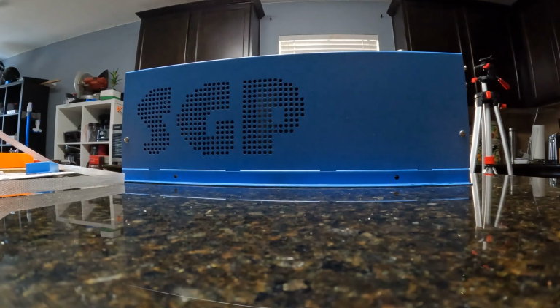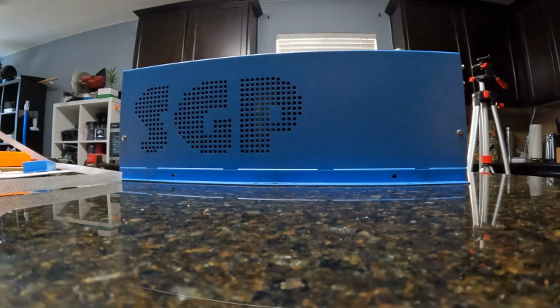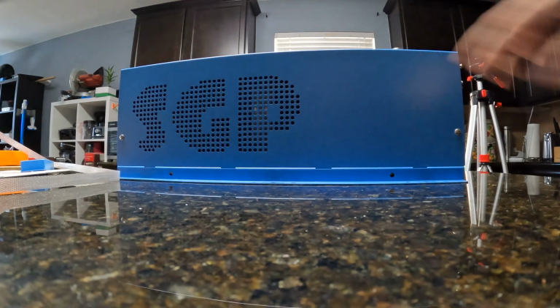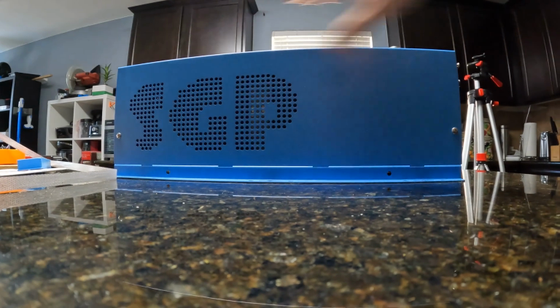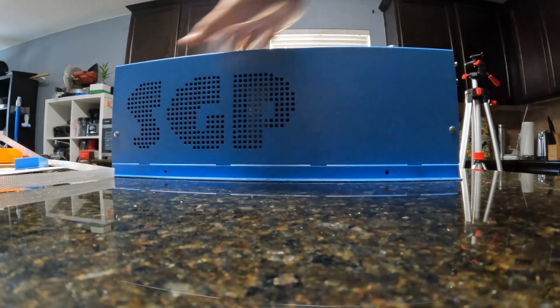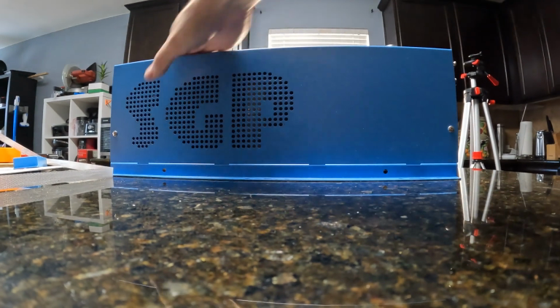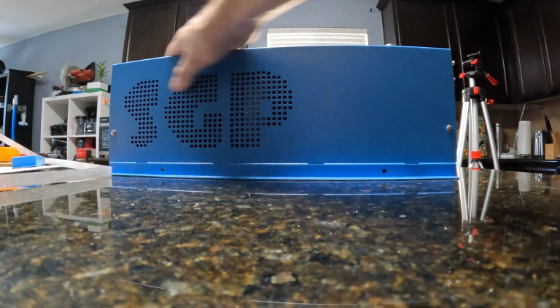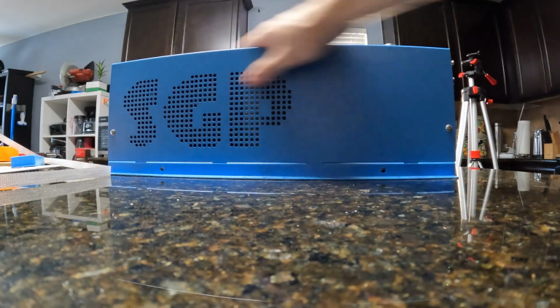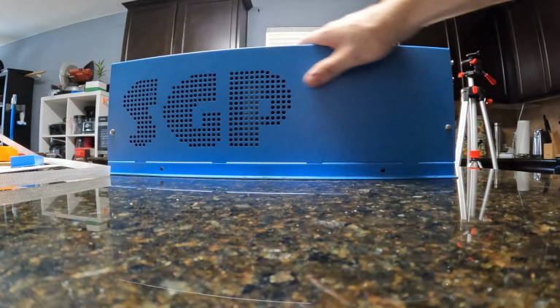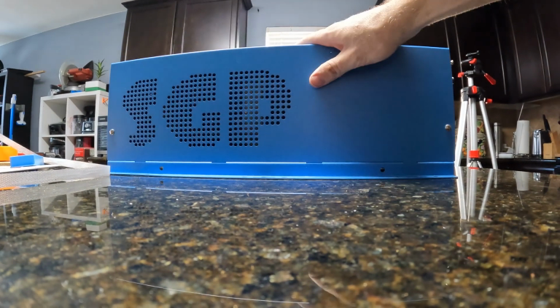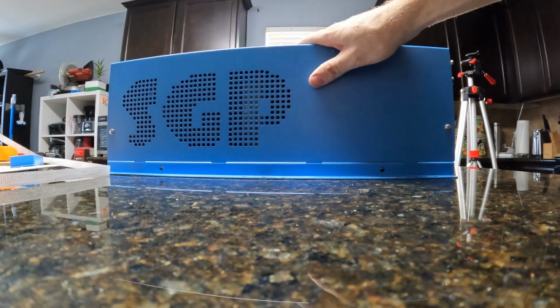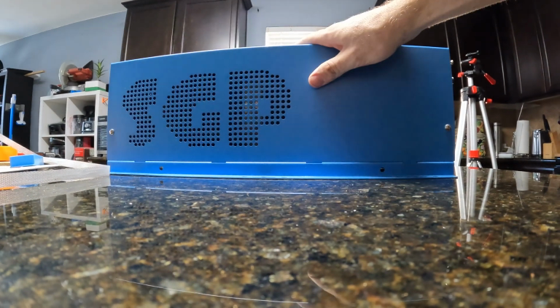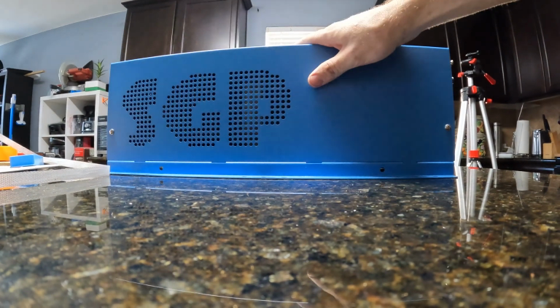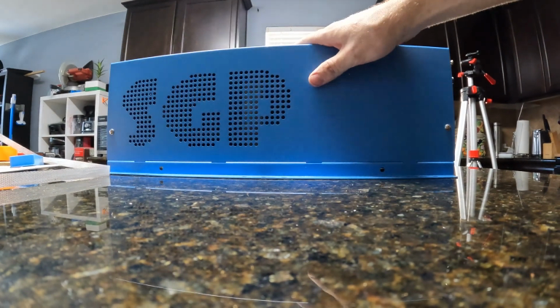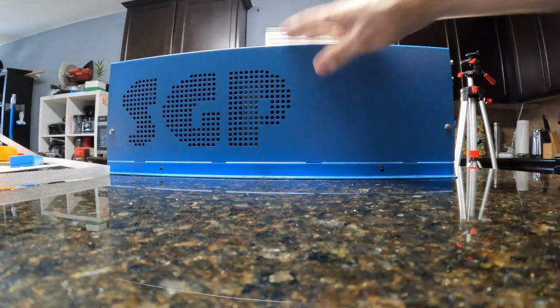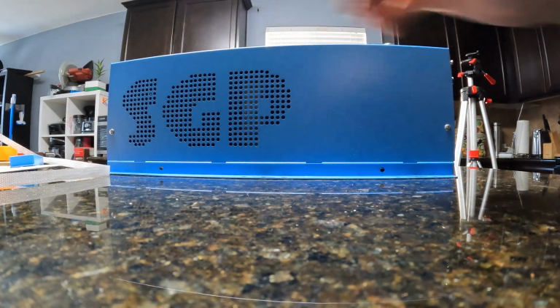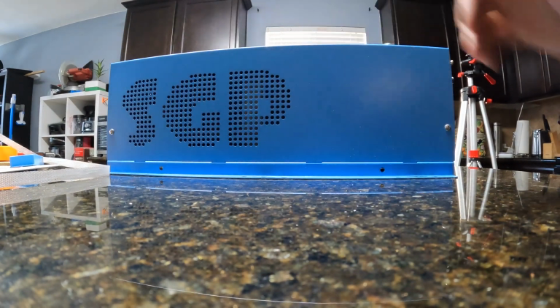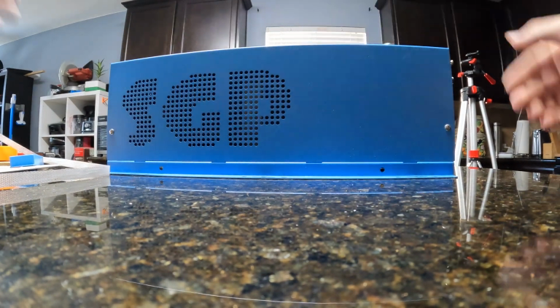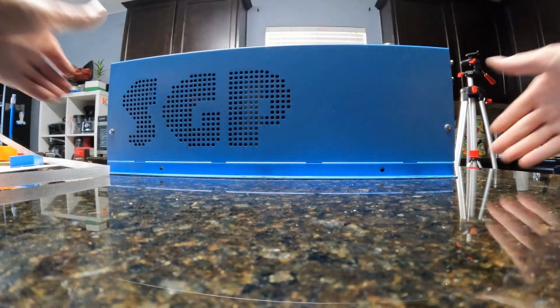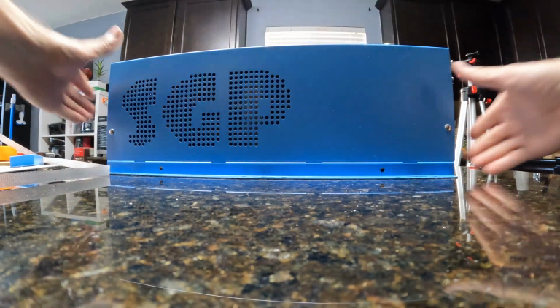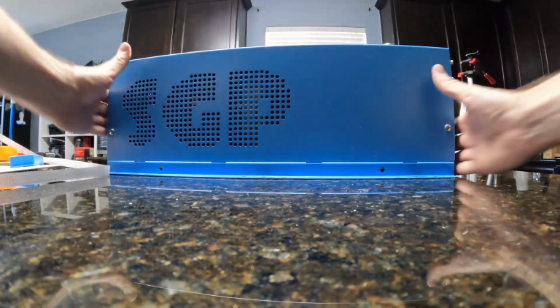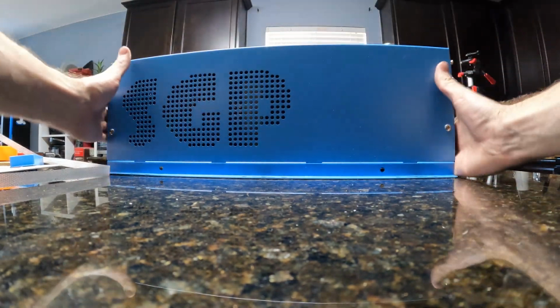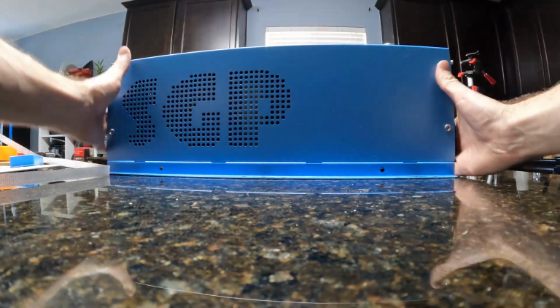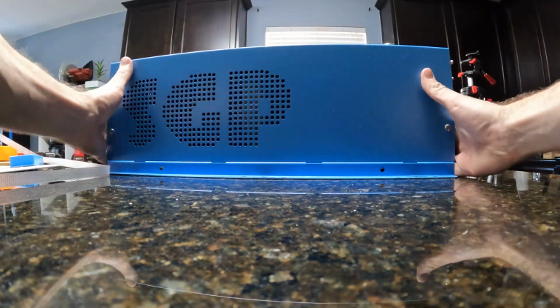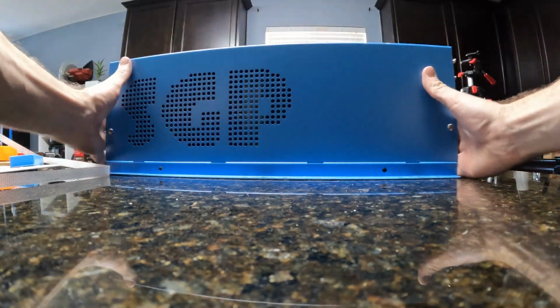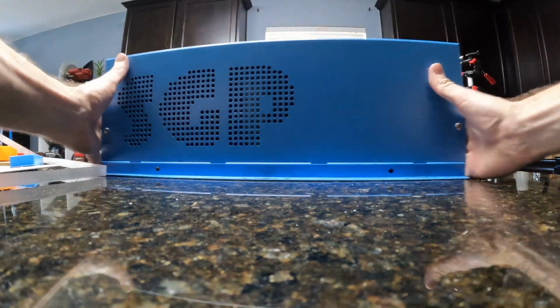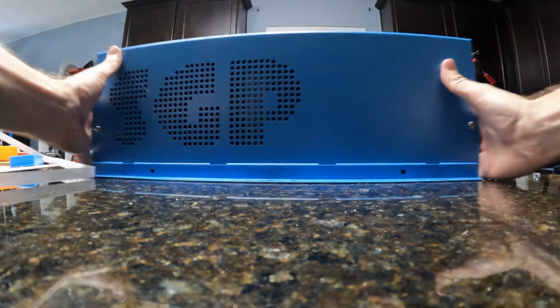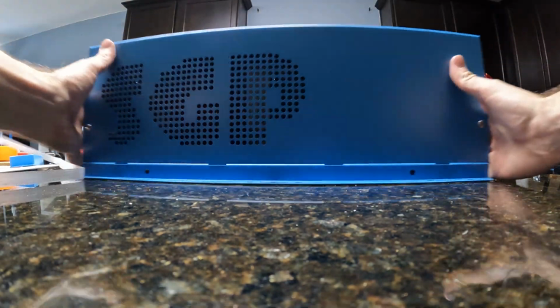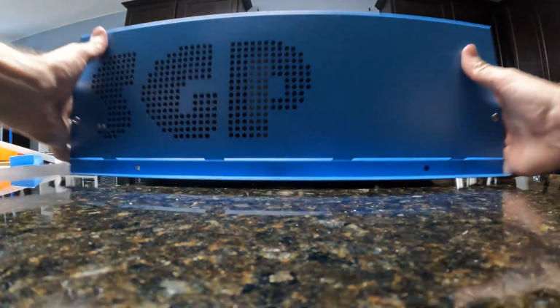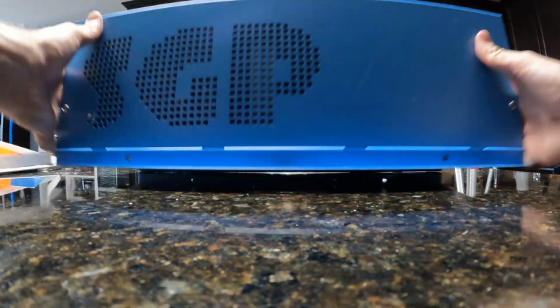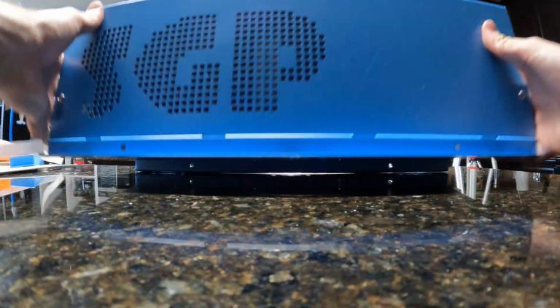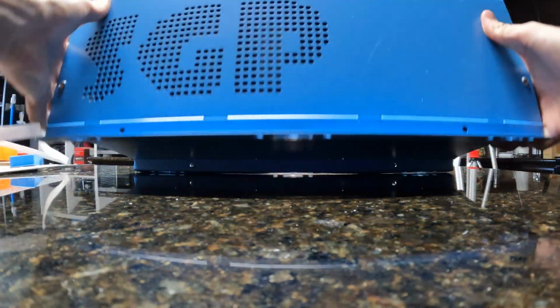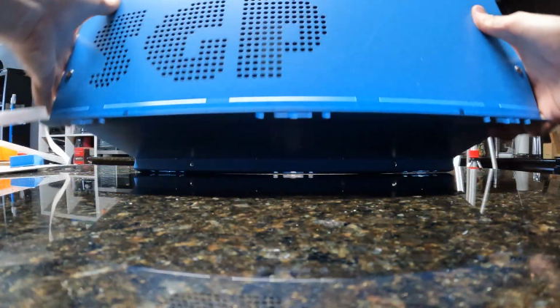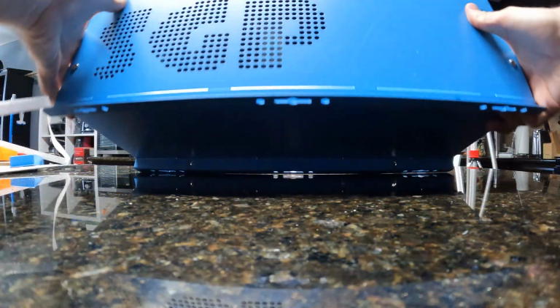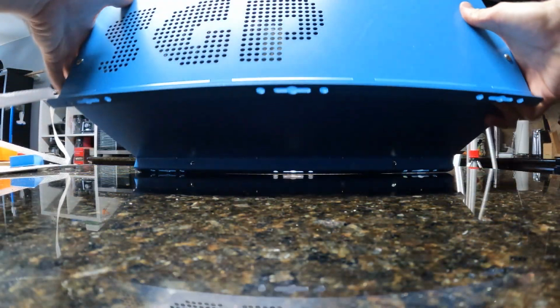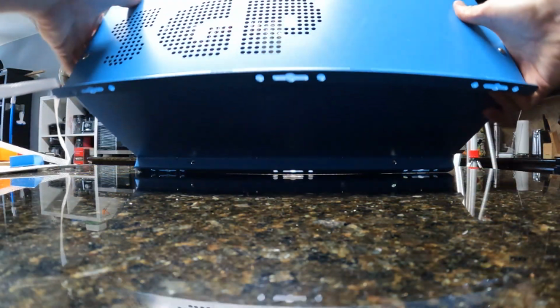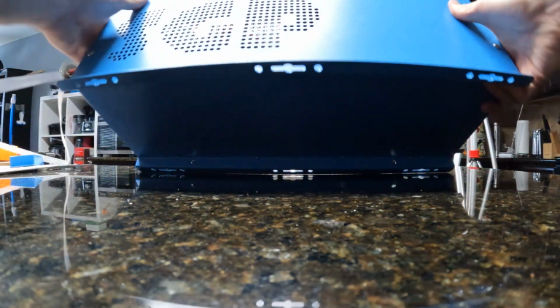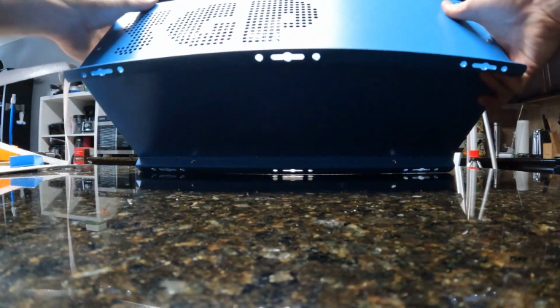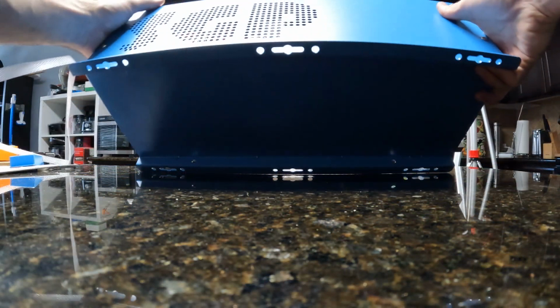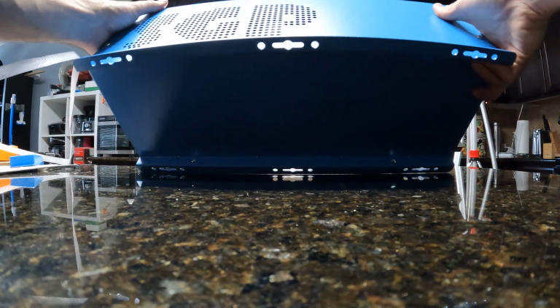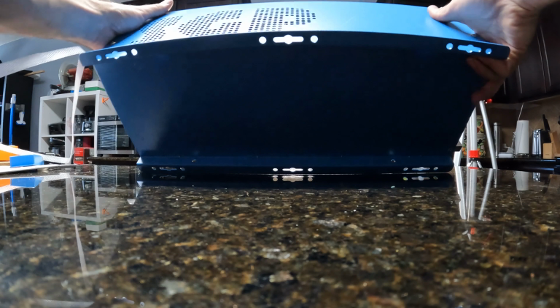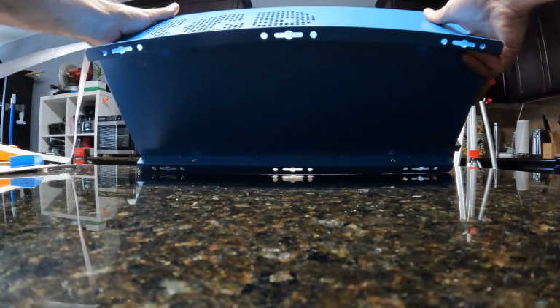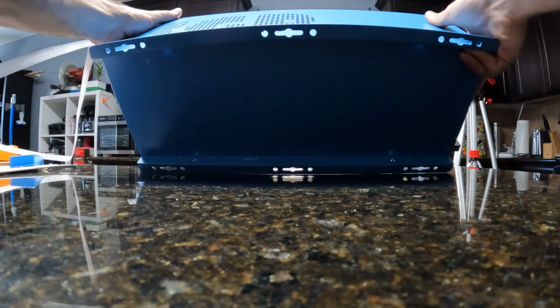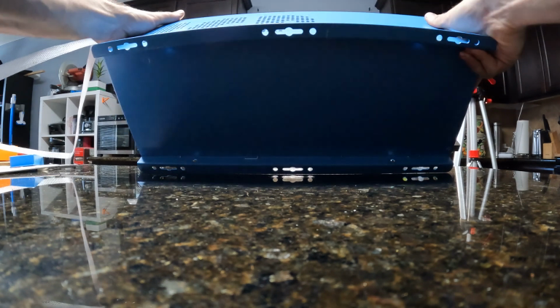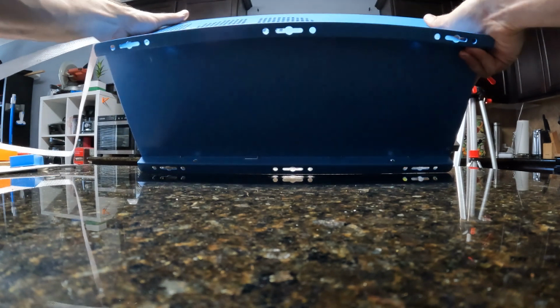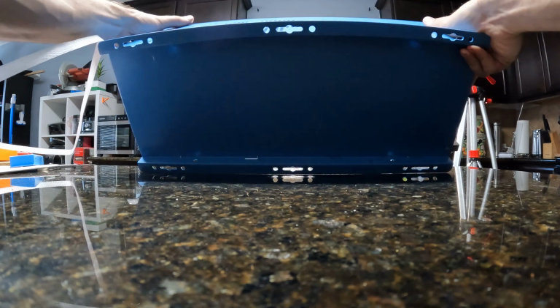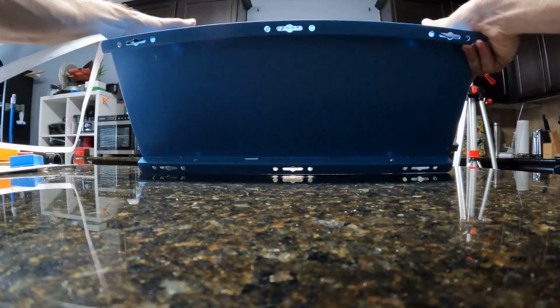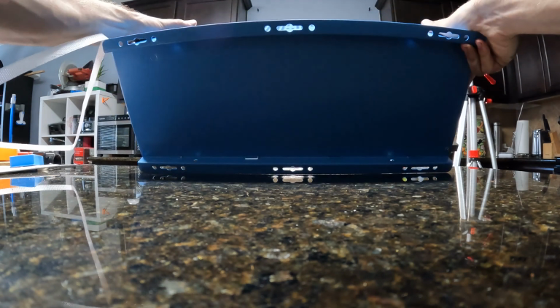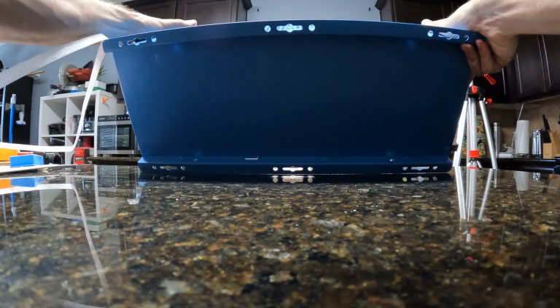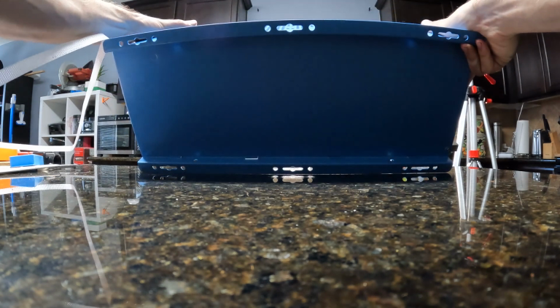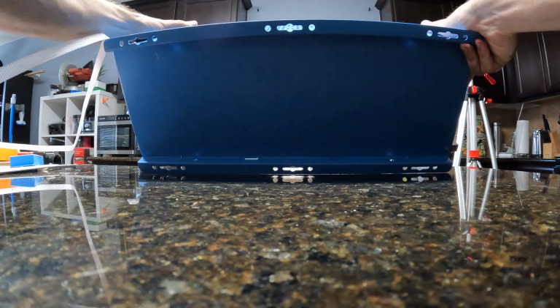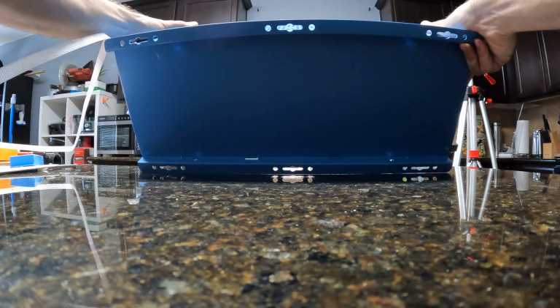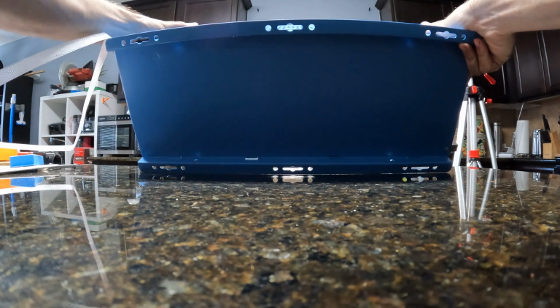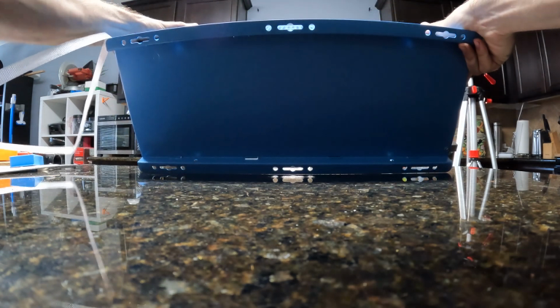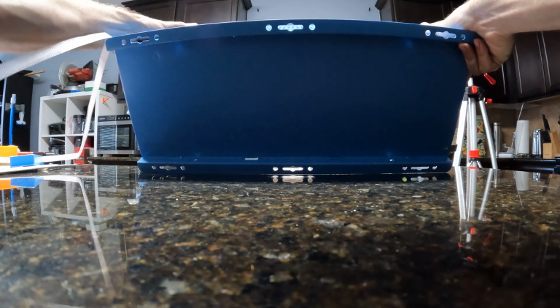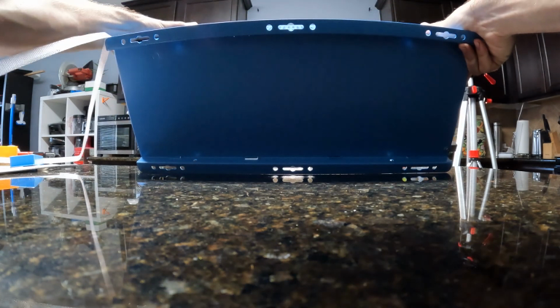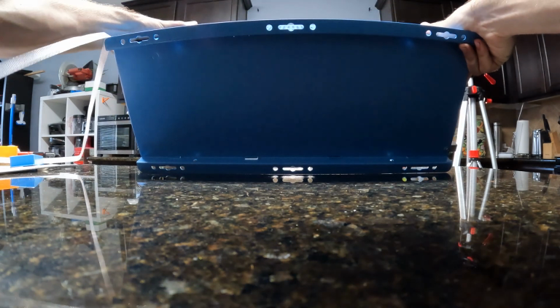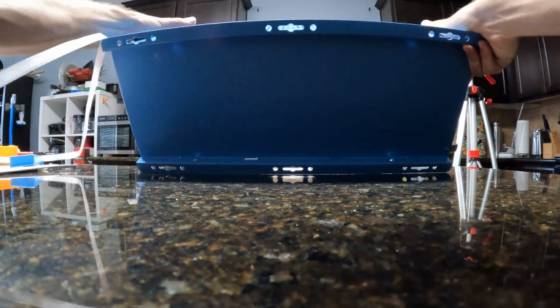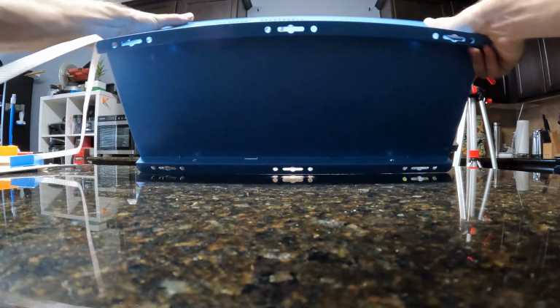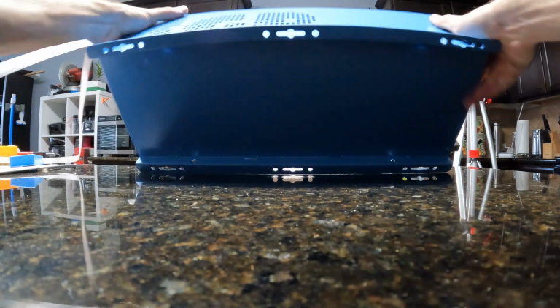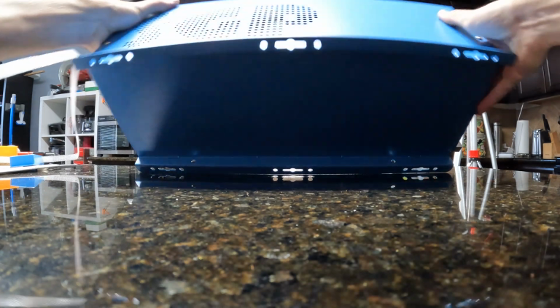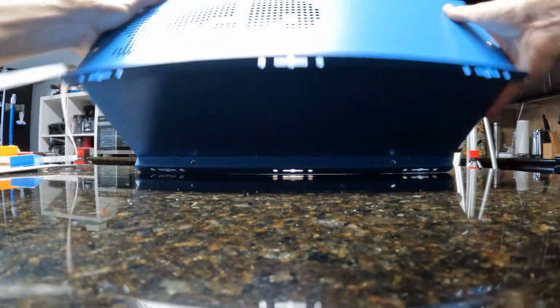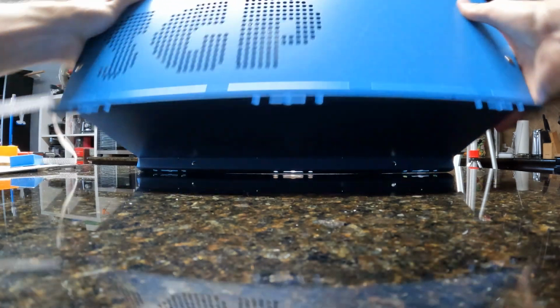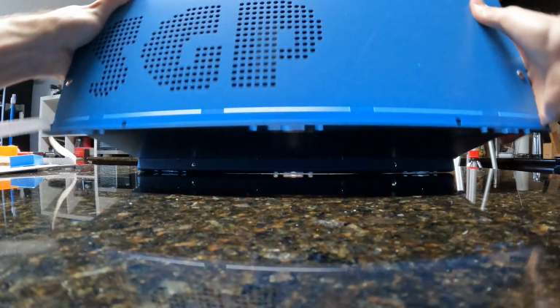Here's what the other side of the unit looks like. It's really freaking heavy. That's what the bottom looks like — nothing there.